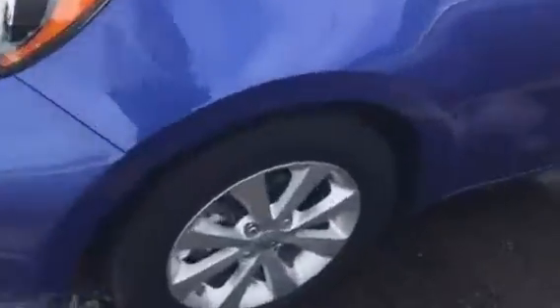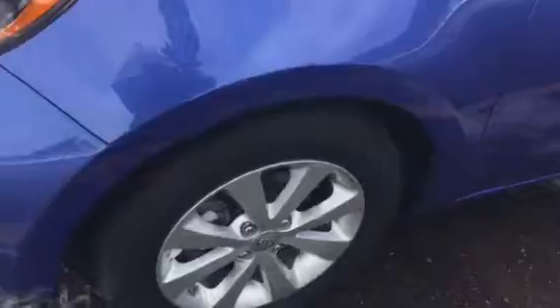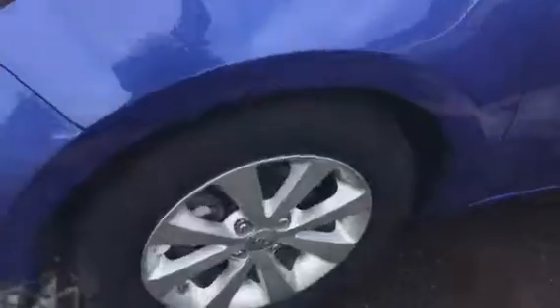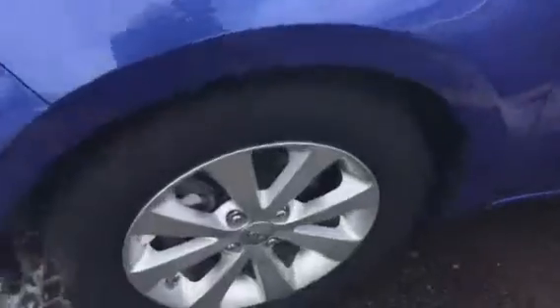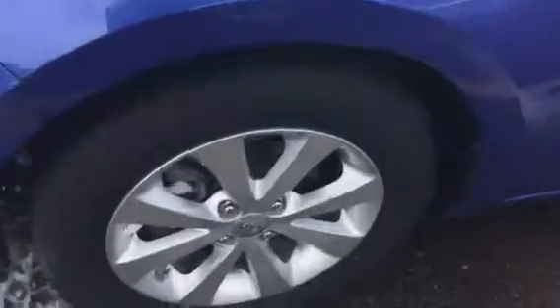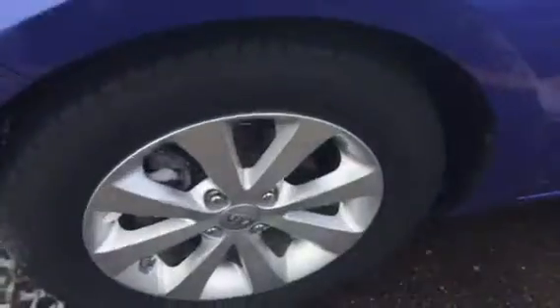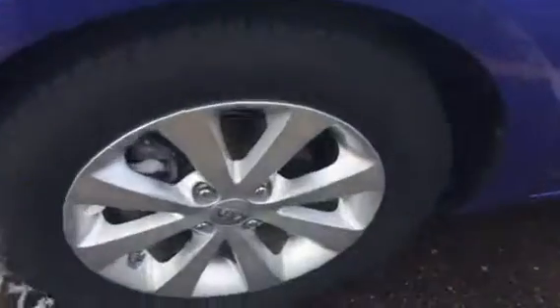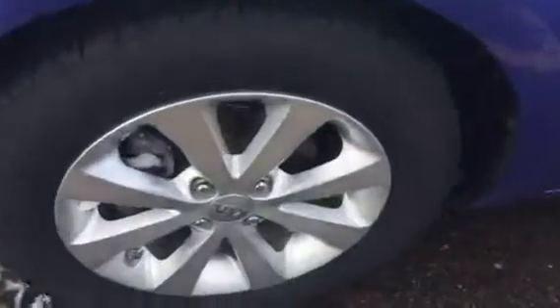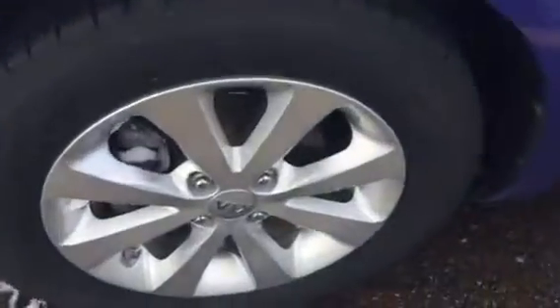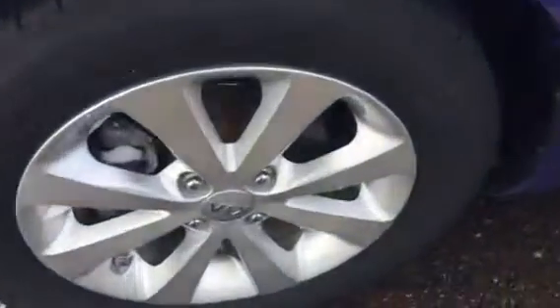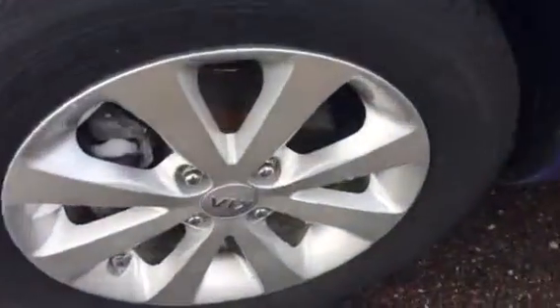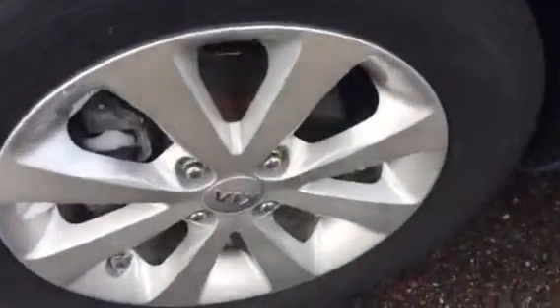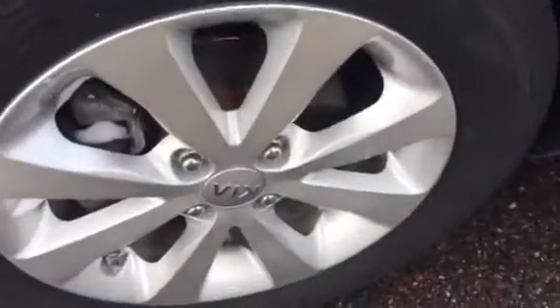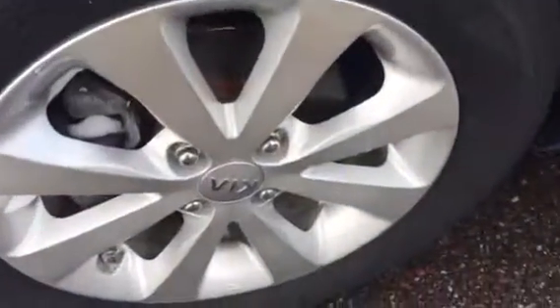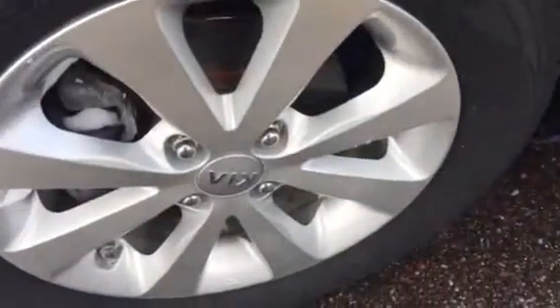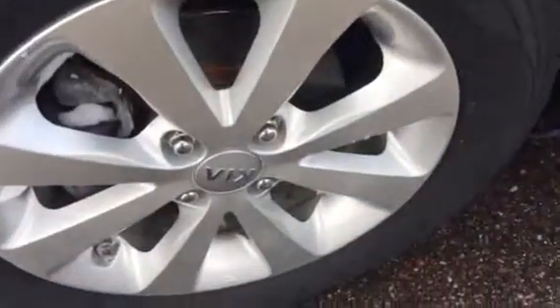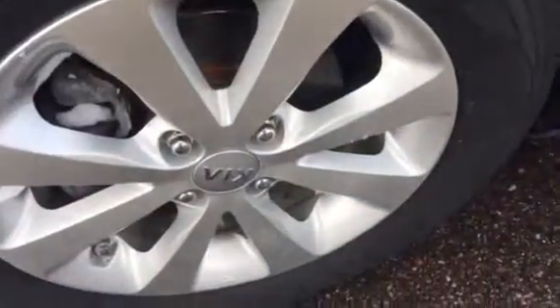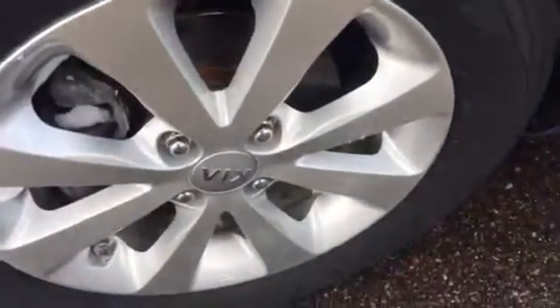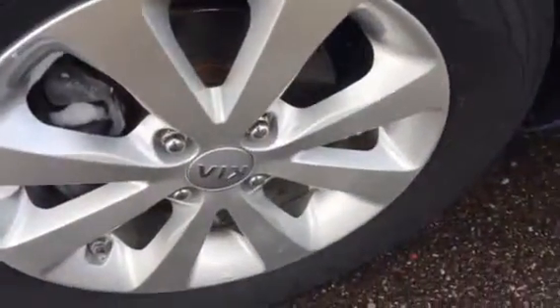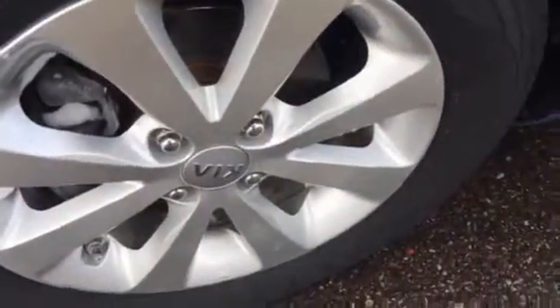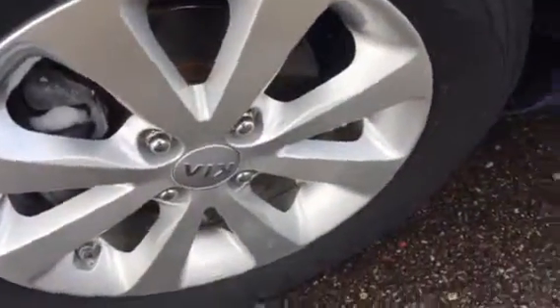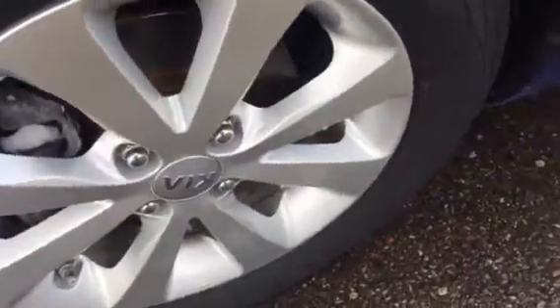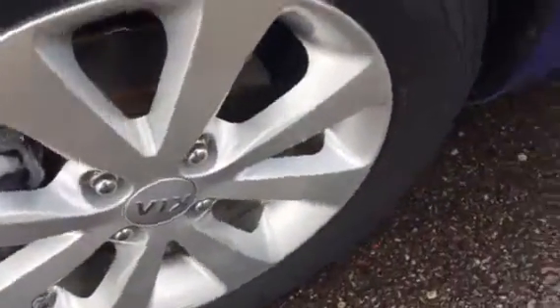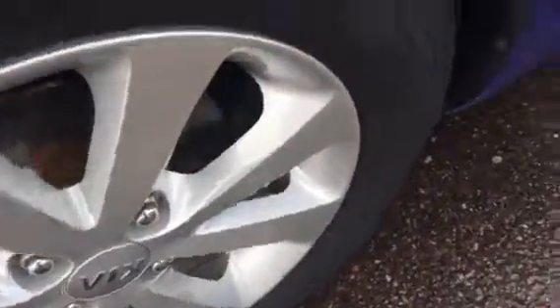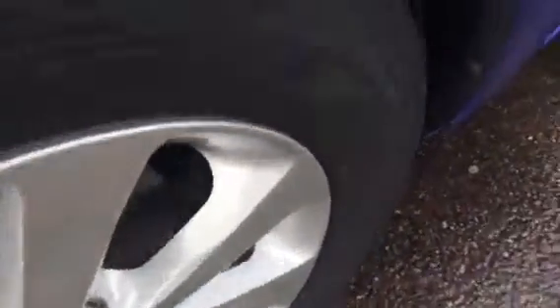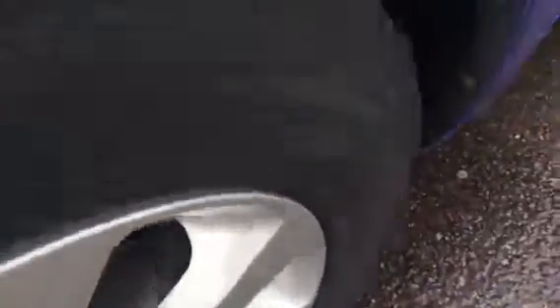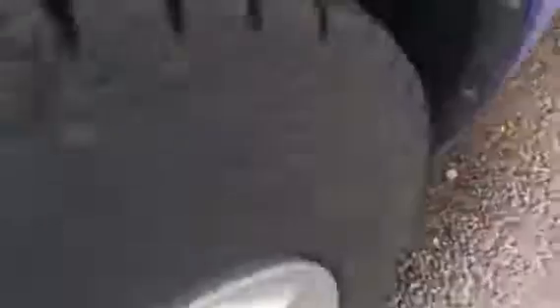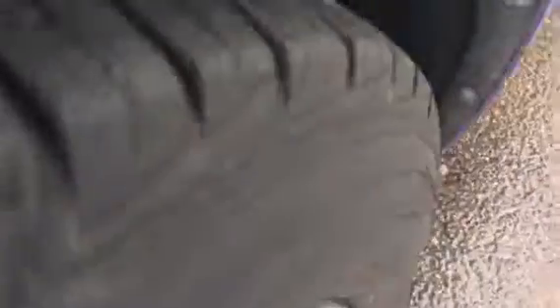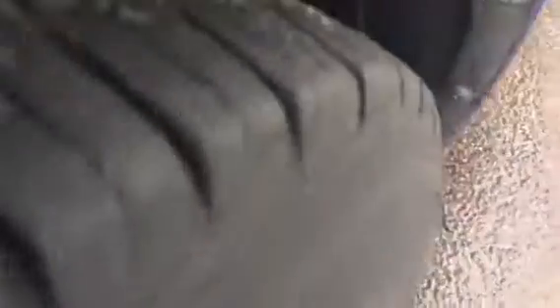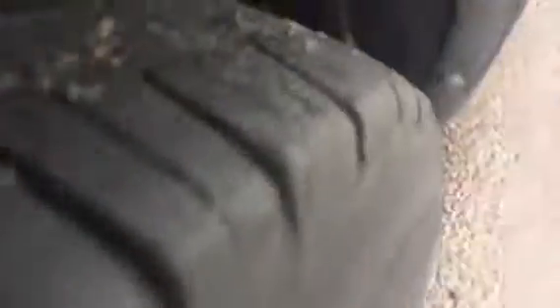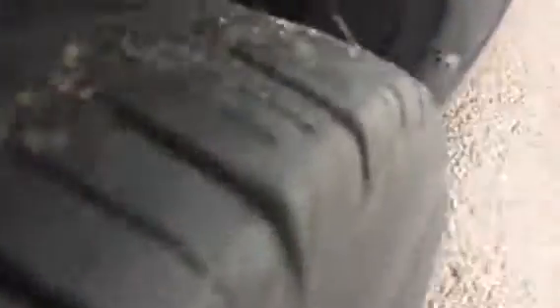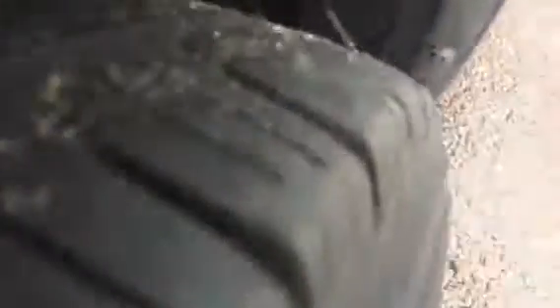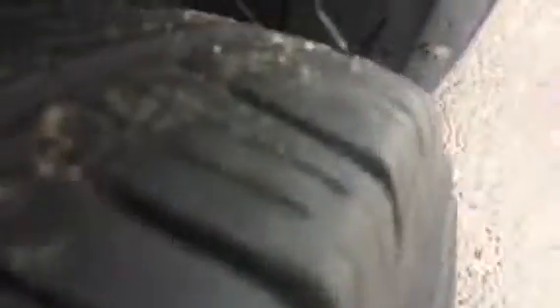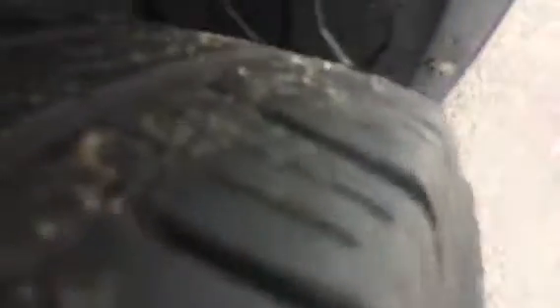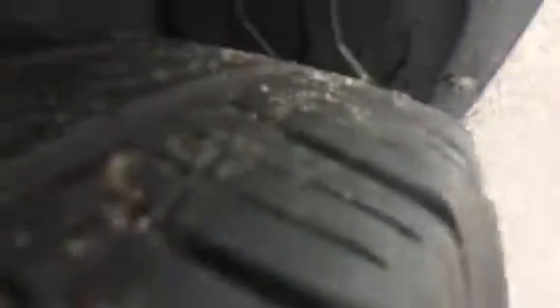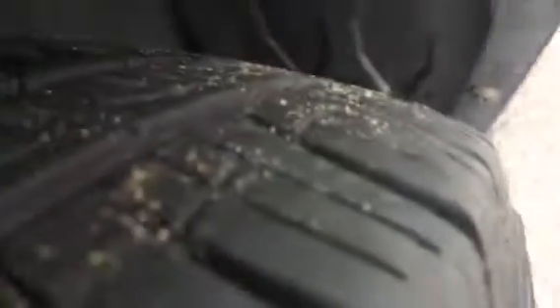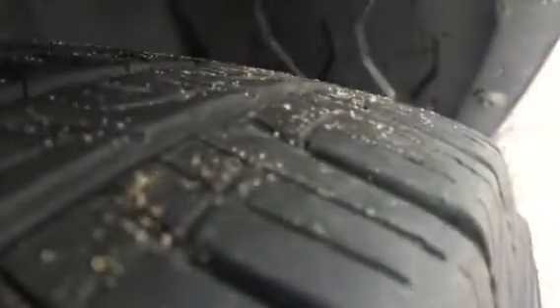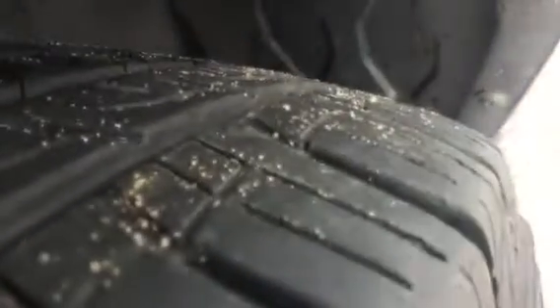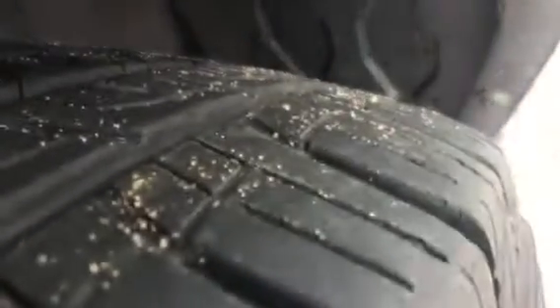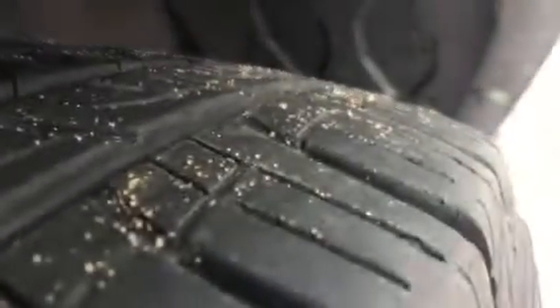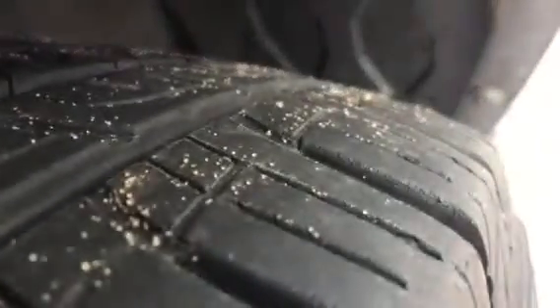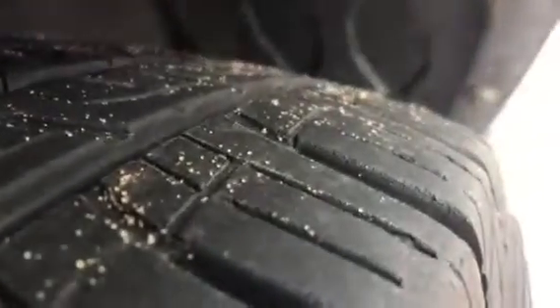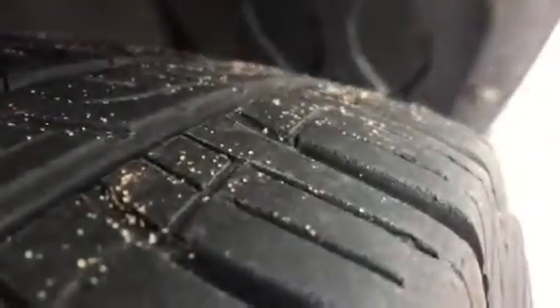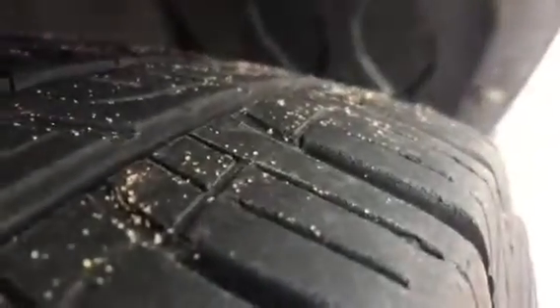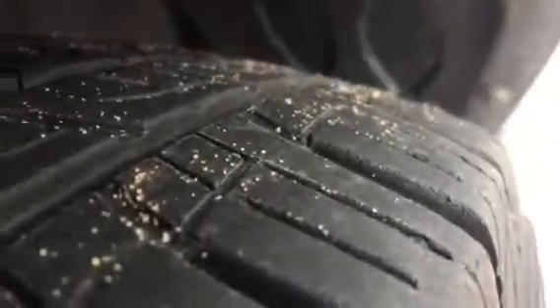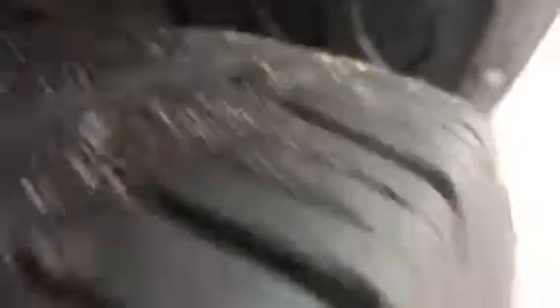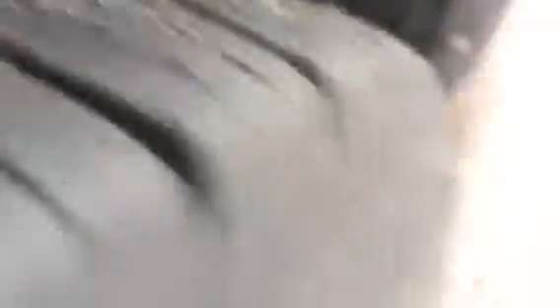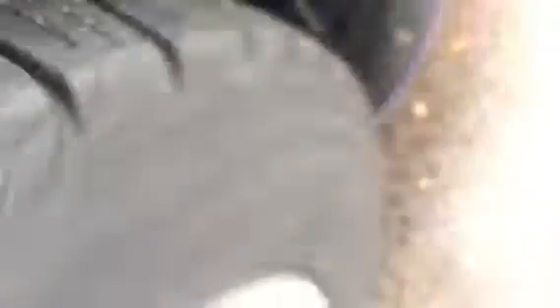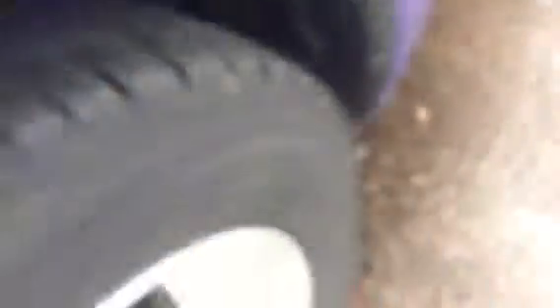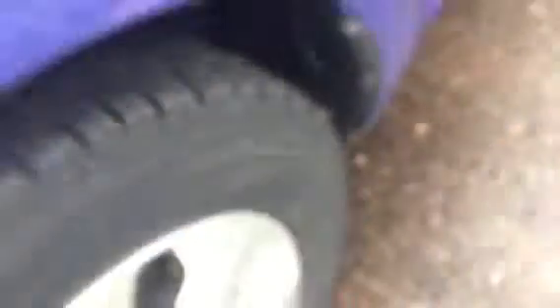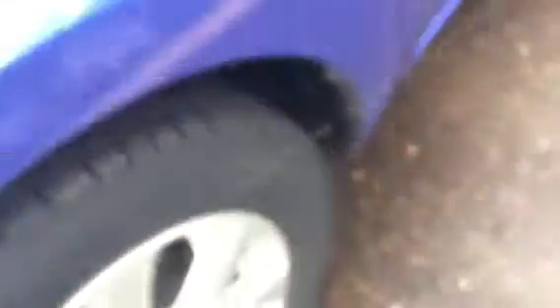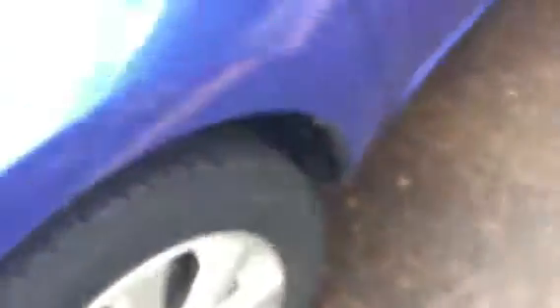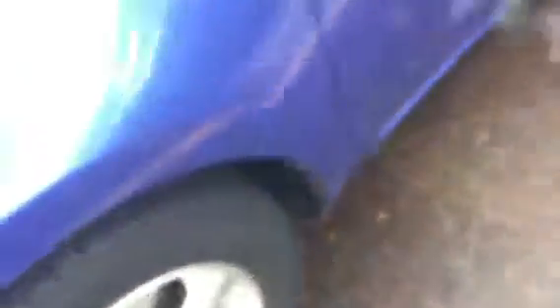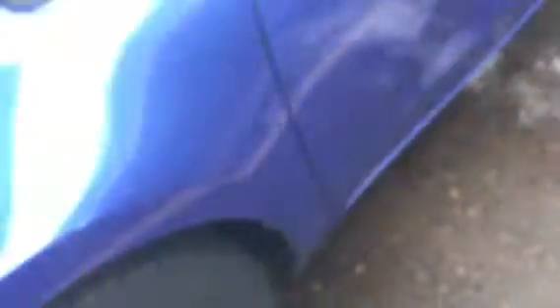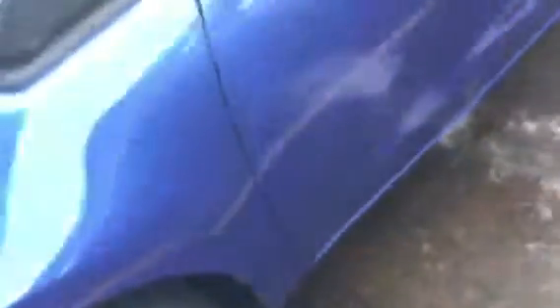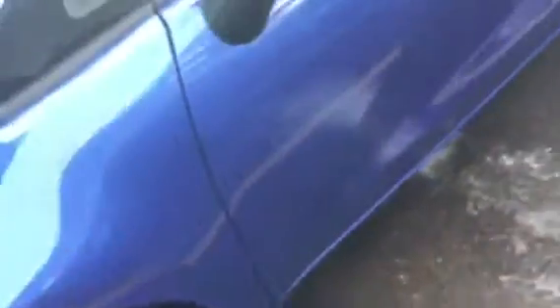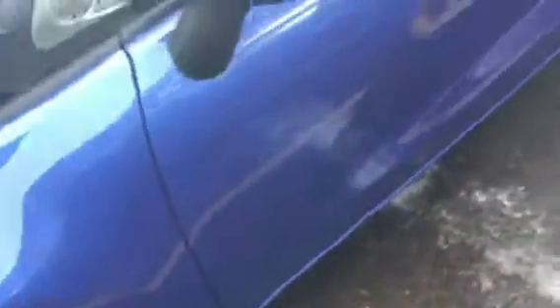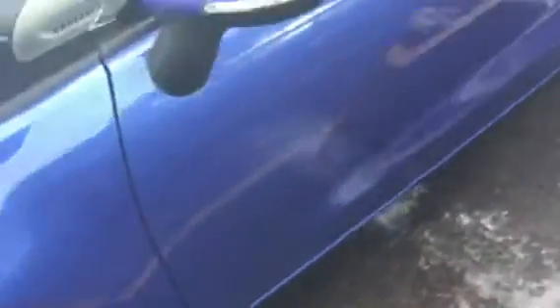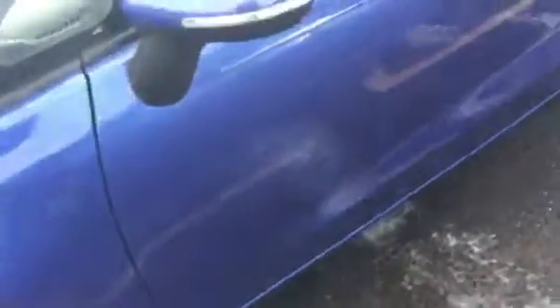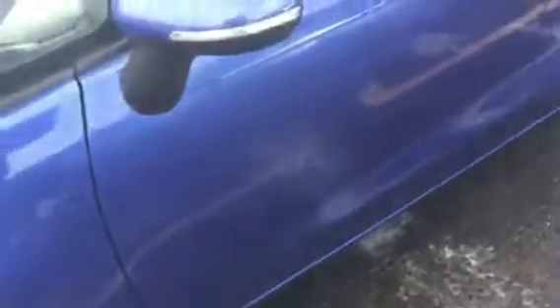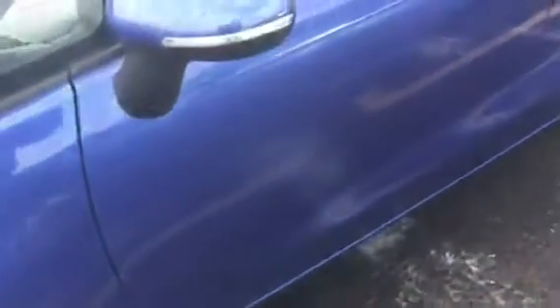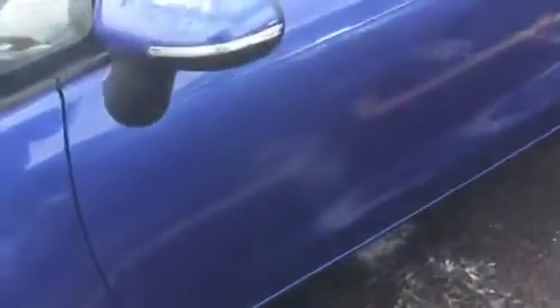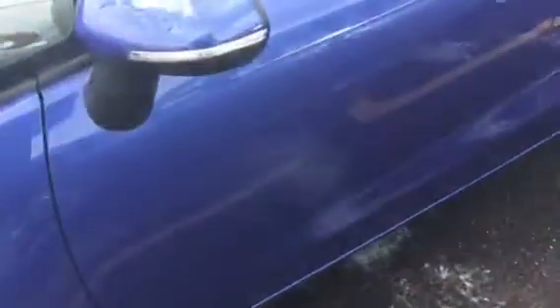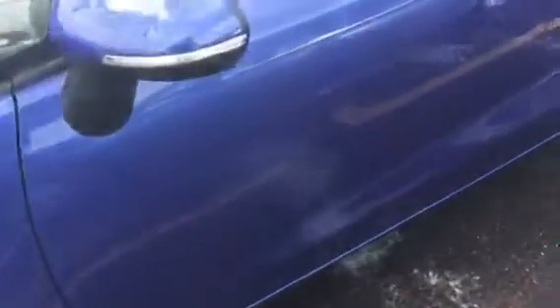The rims are all like perfect, and they got real good rubber on them. Here I'll show you — so you got no worries on rubber at all.